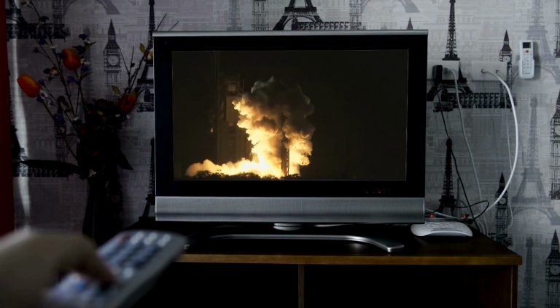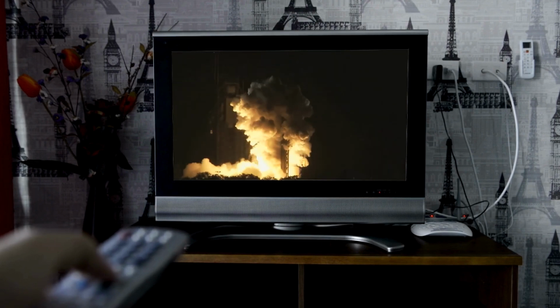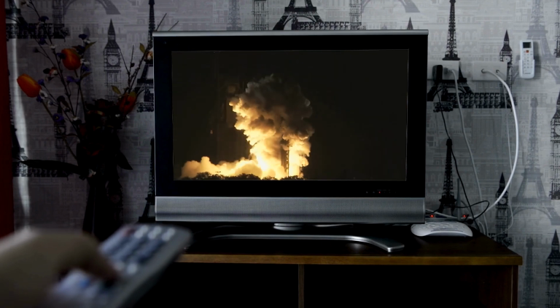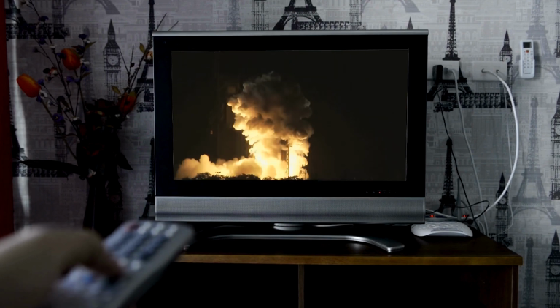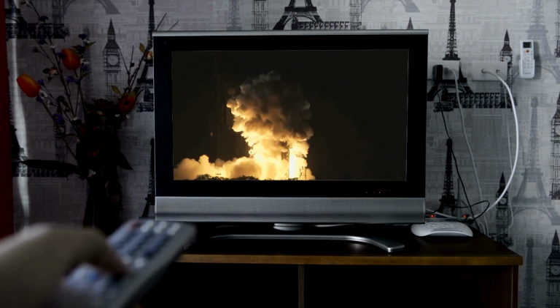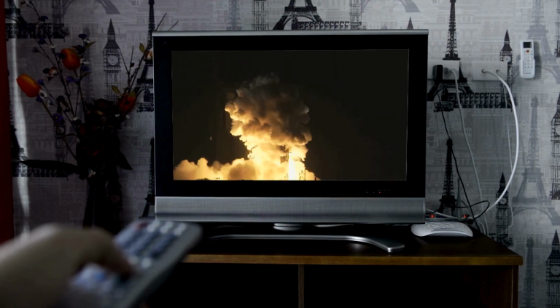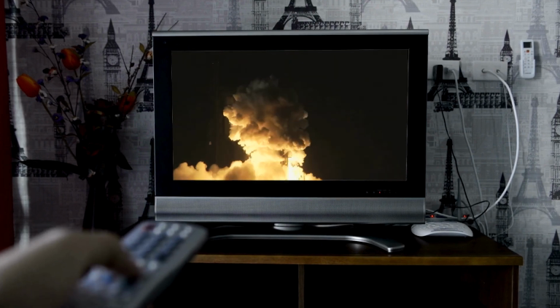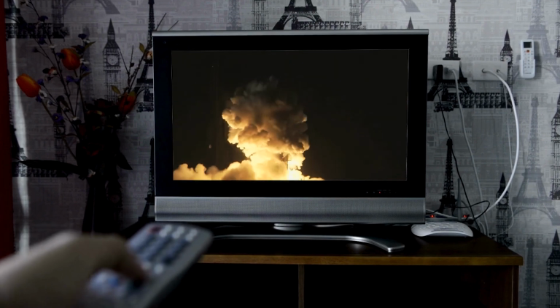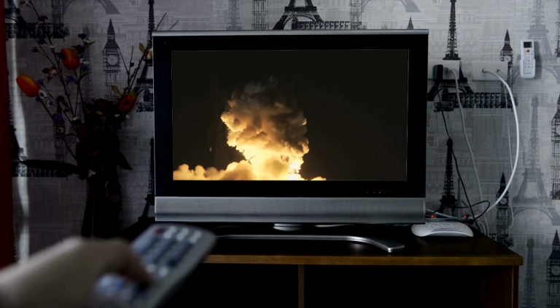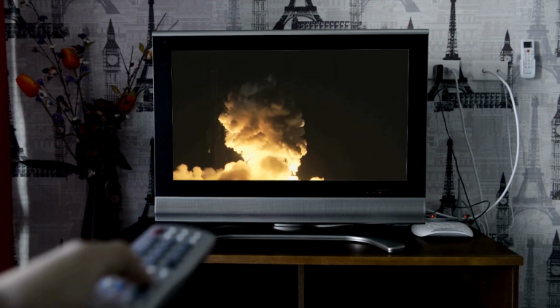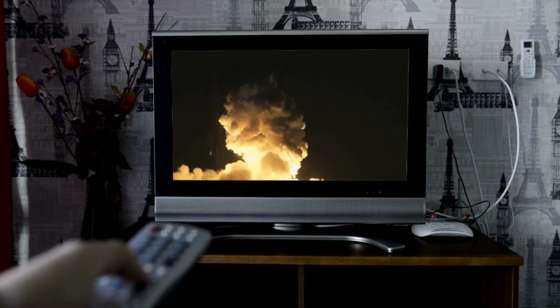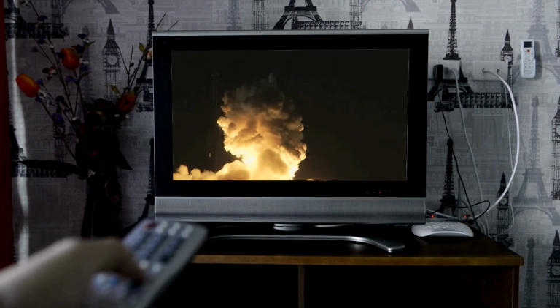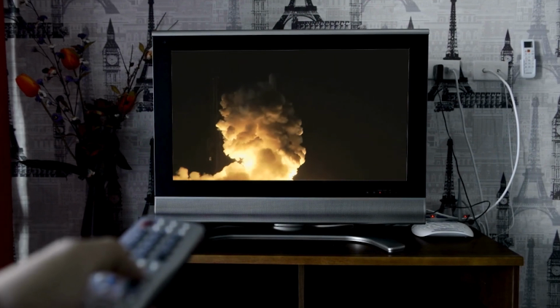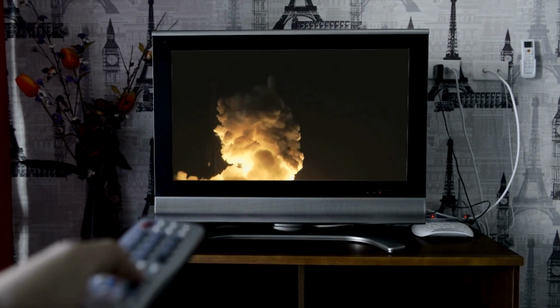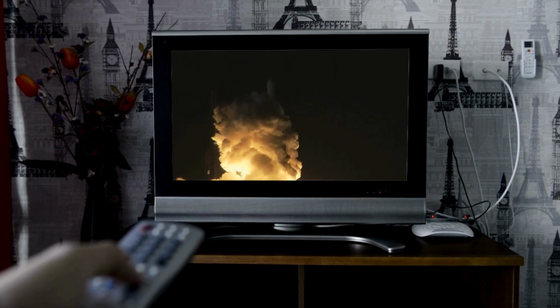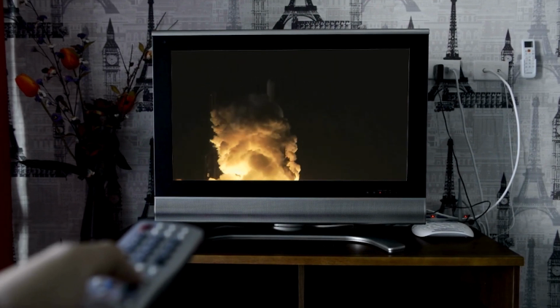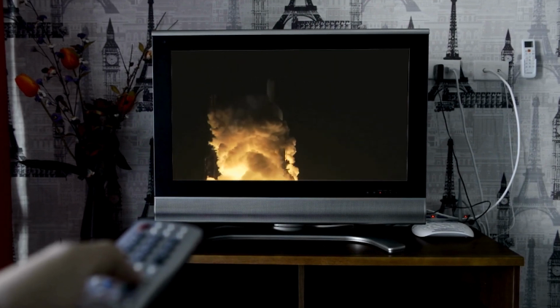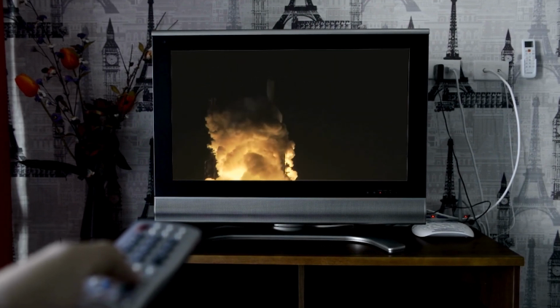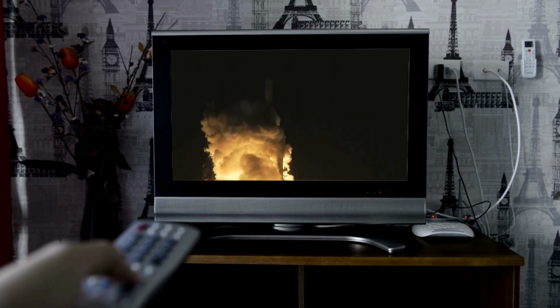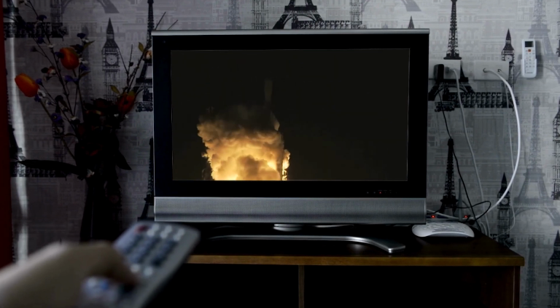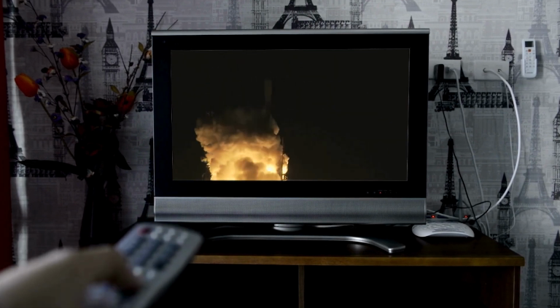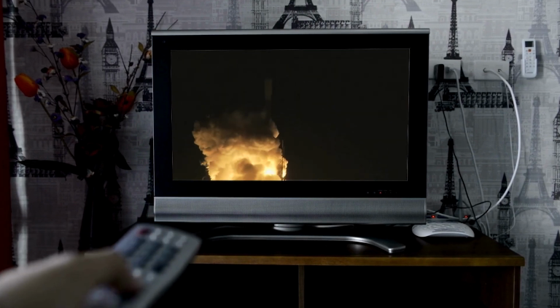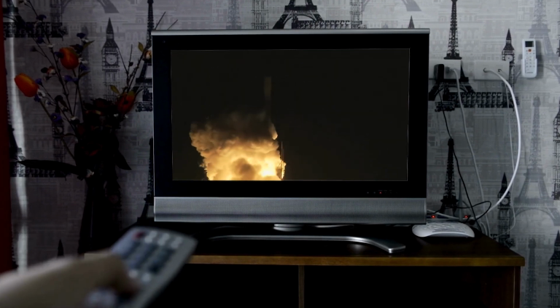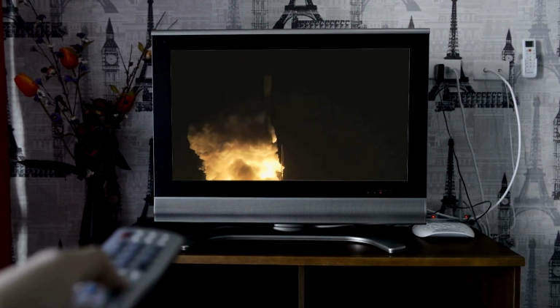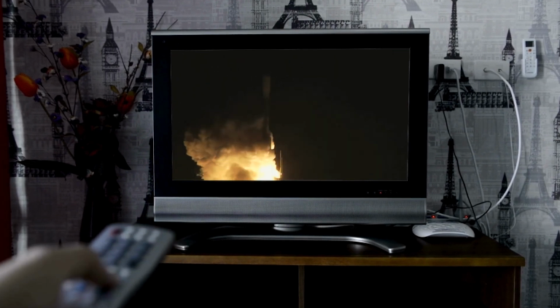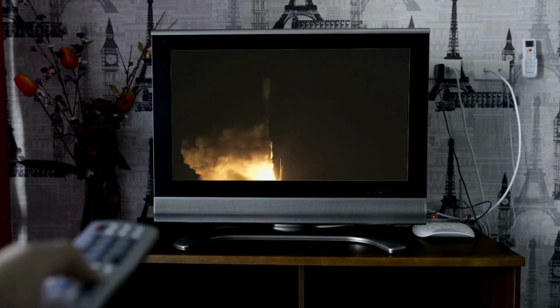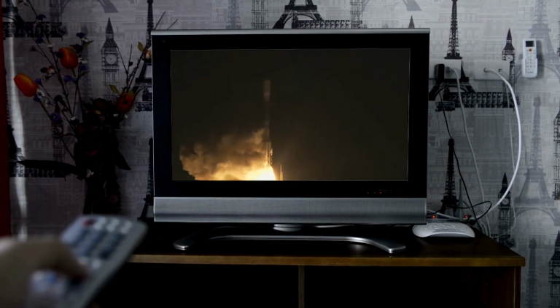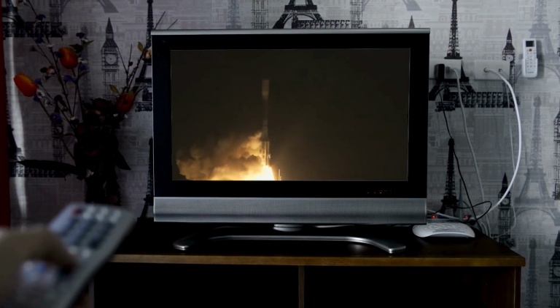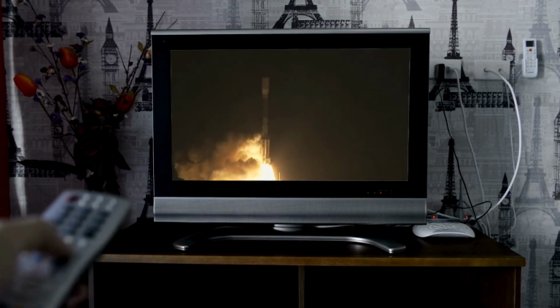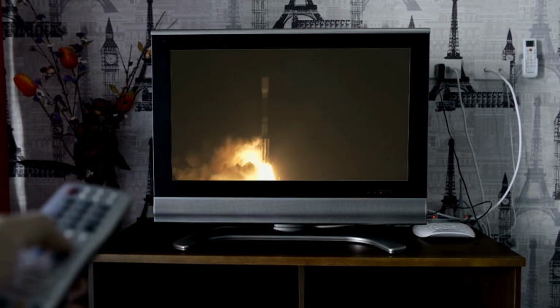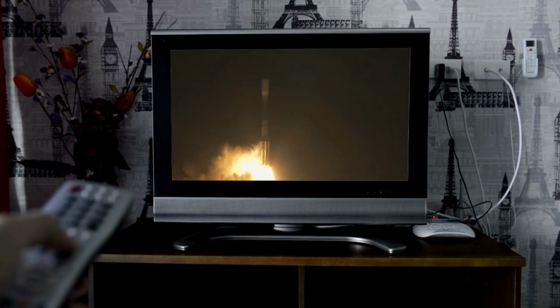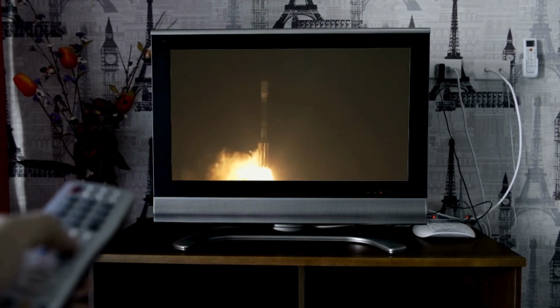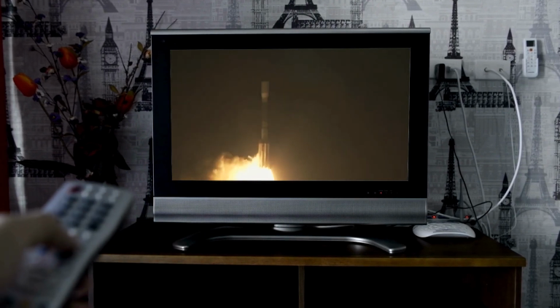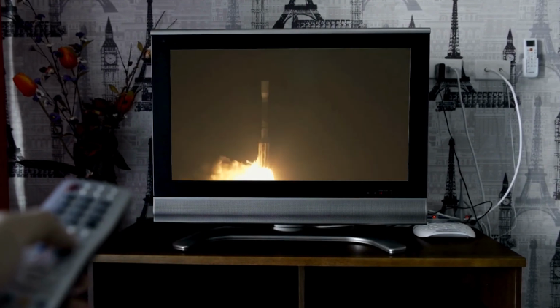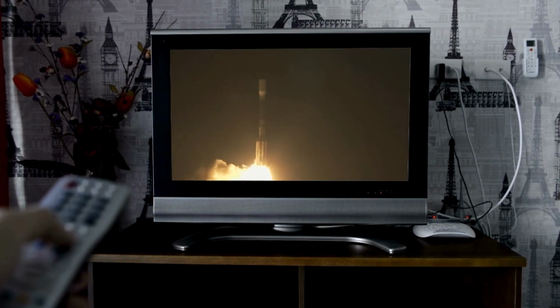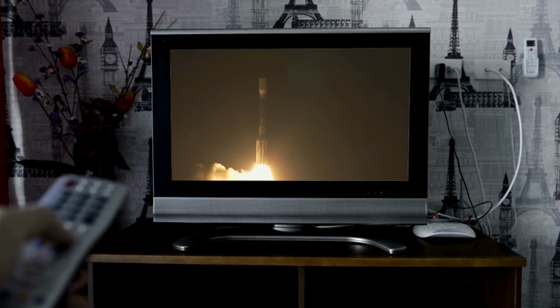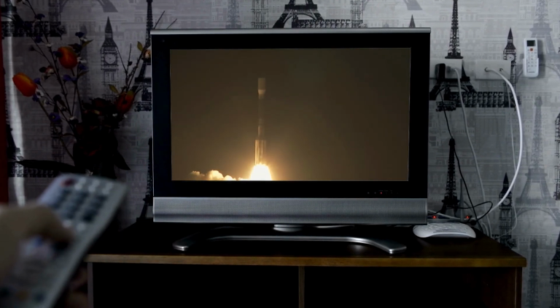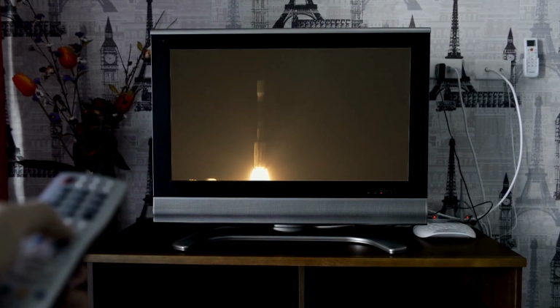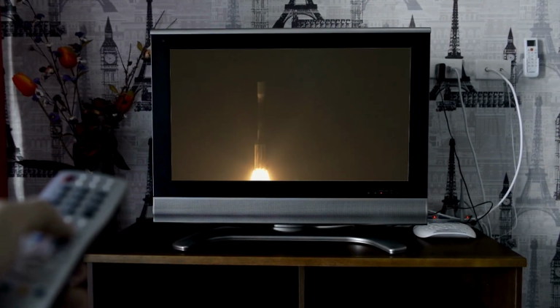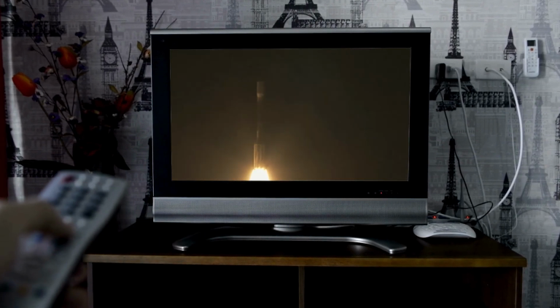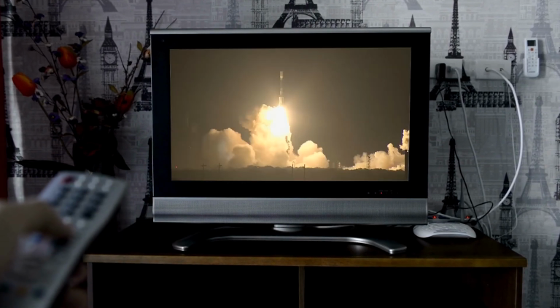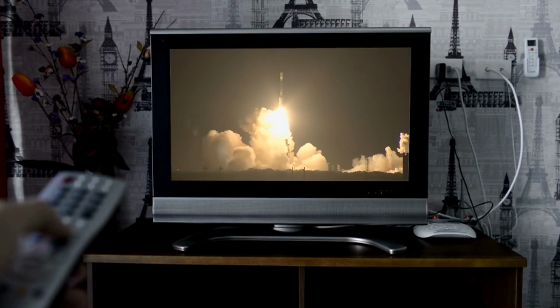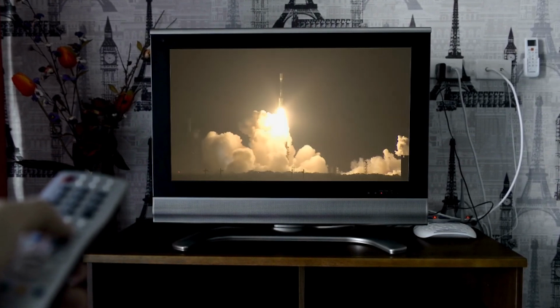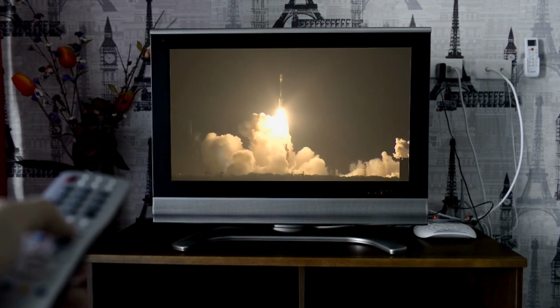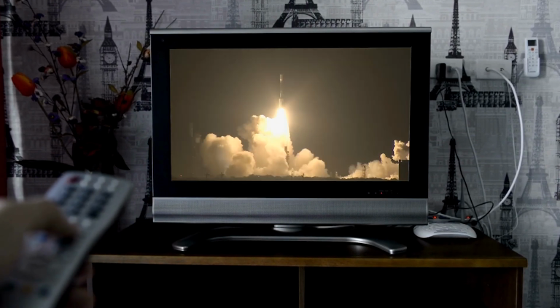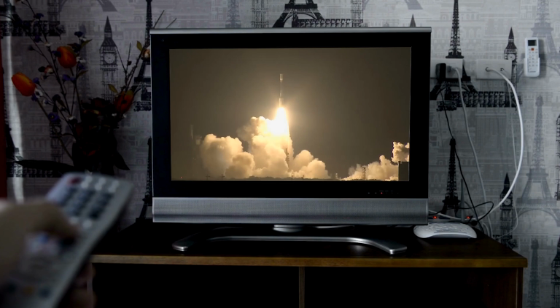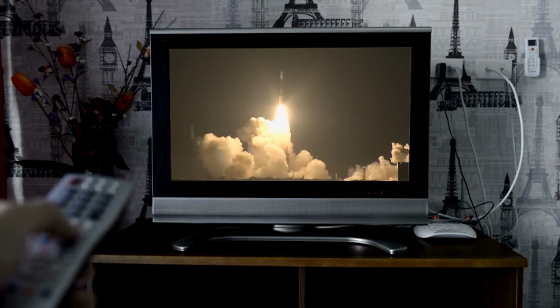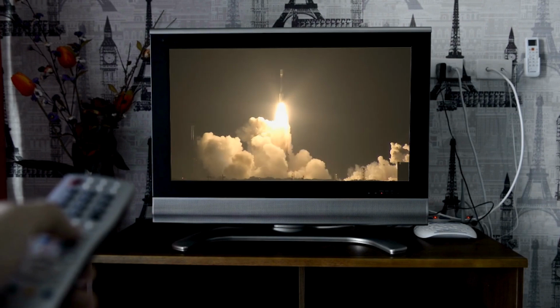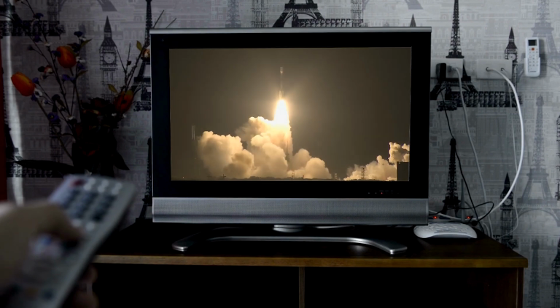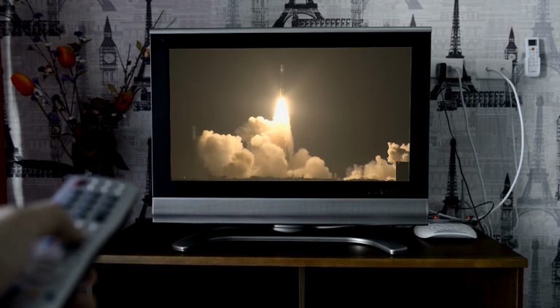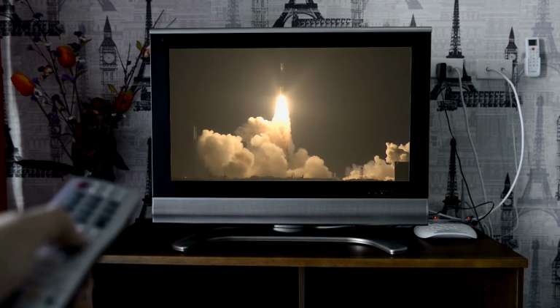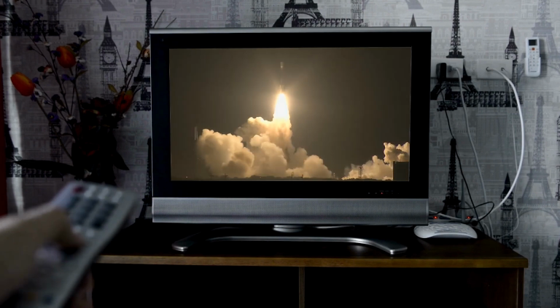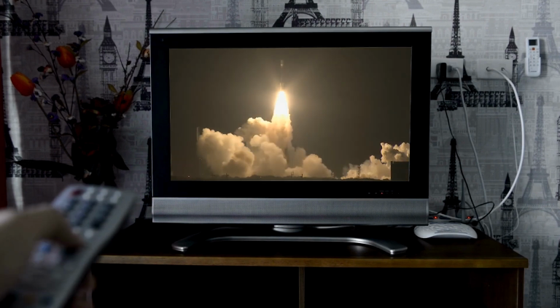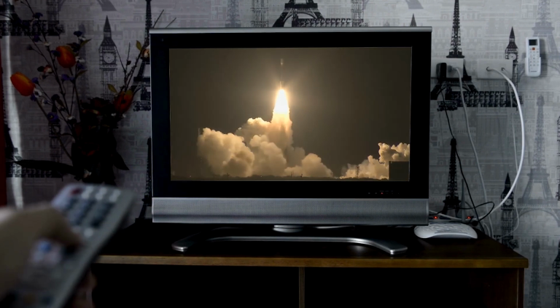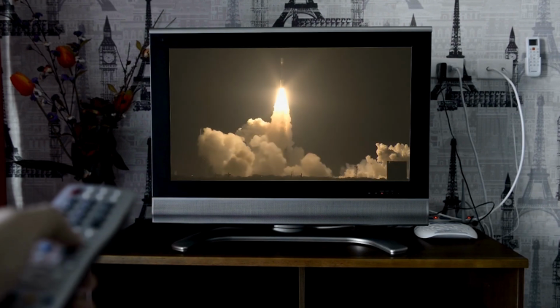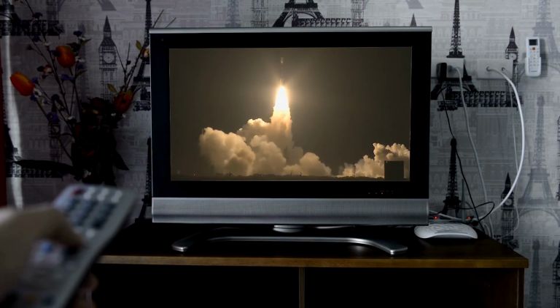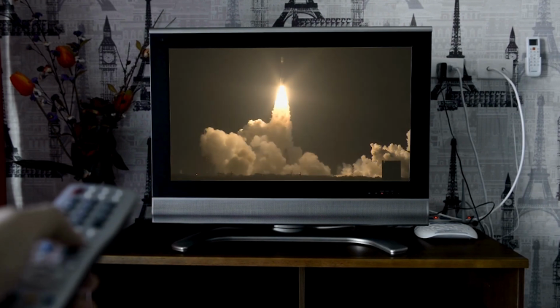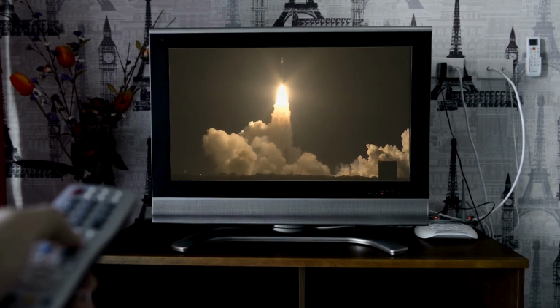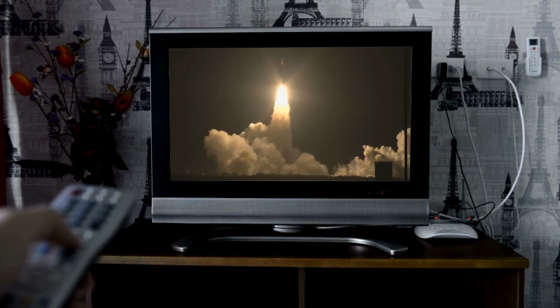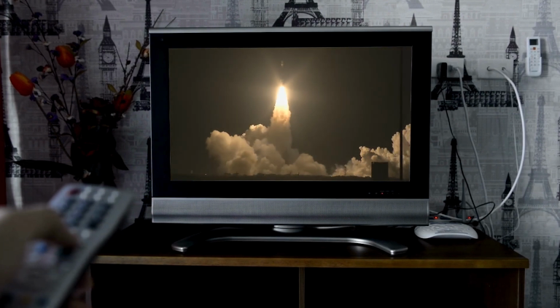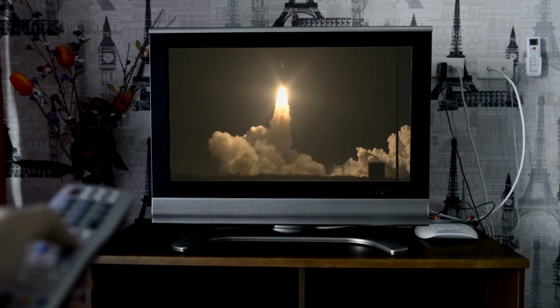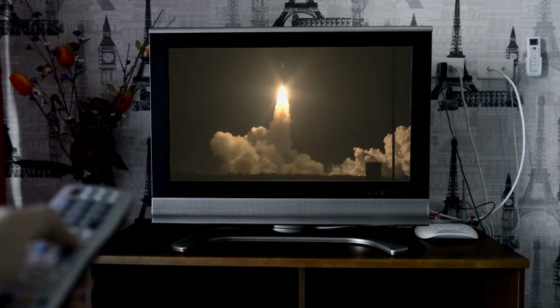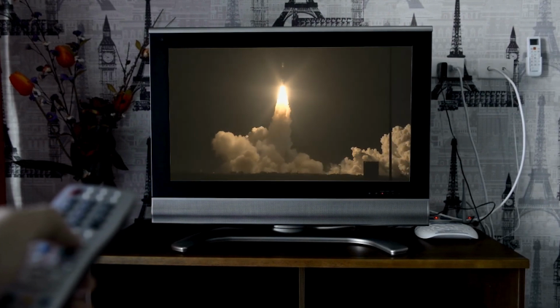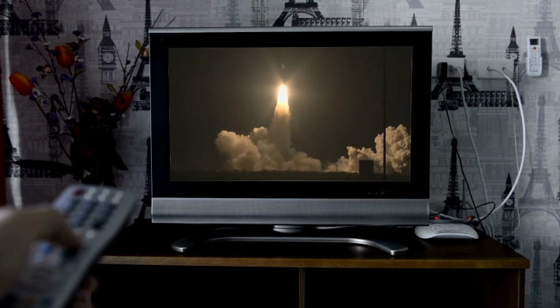Liftoff of the Delta II rocket with Kepler — on a search for planets in some way like our own.